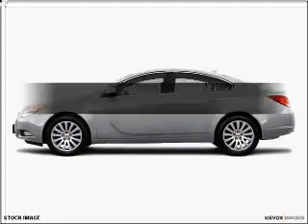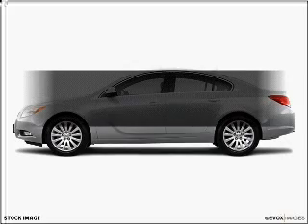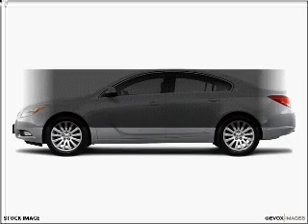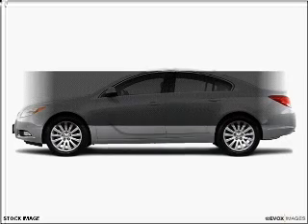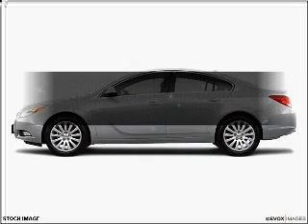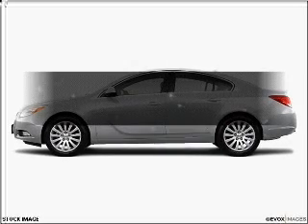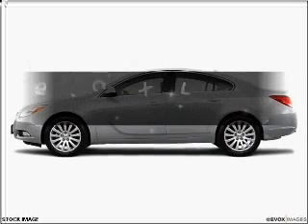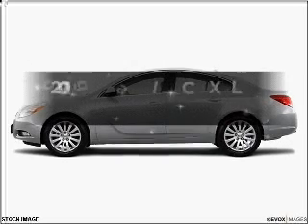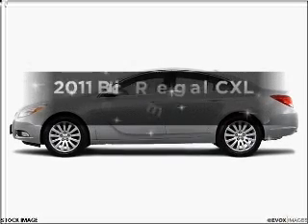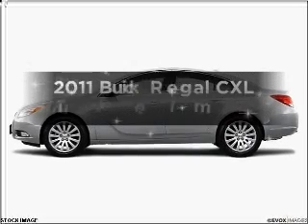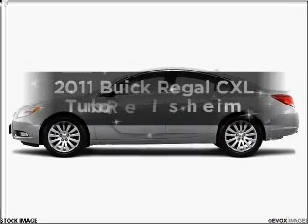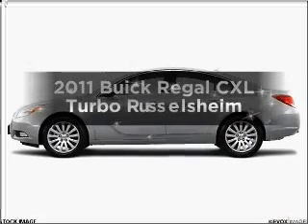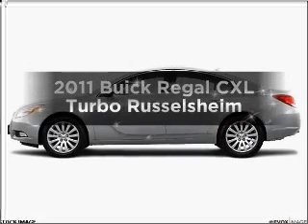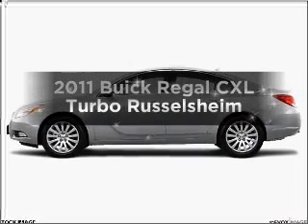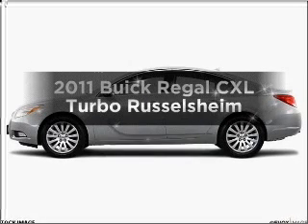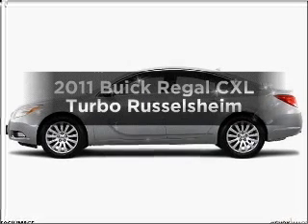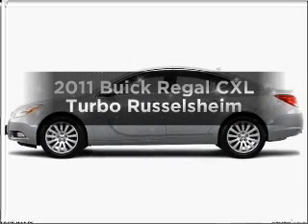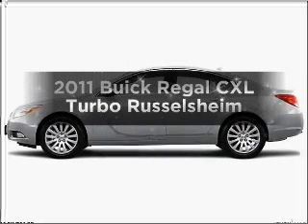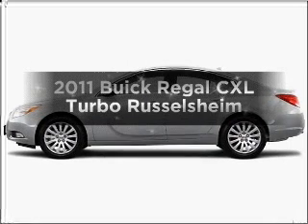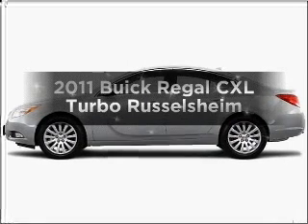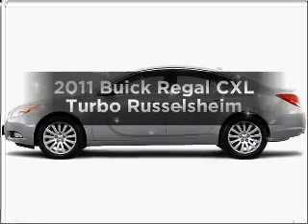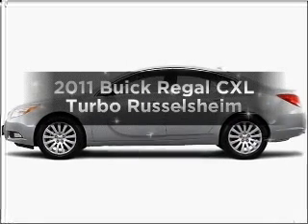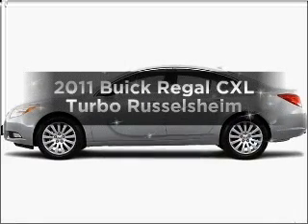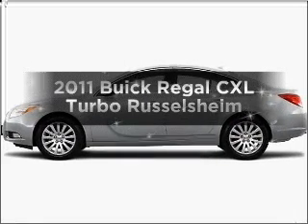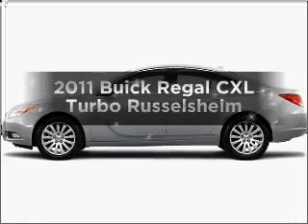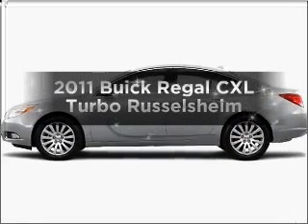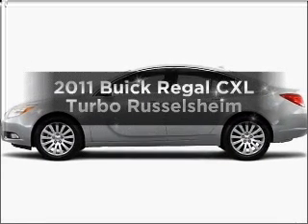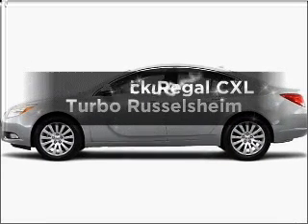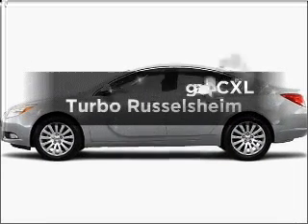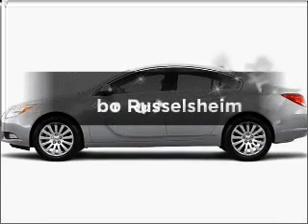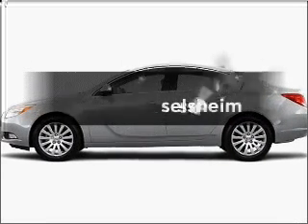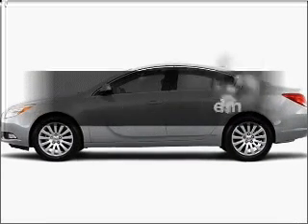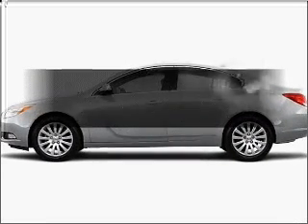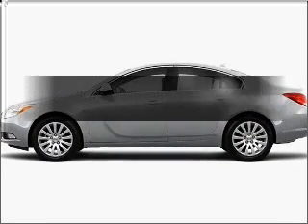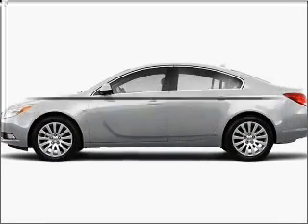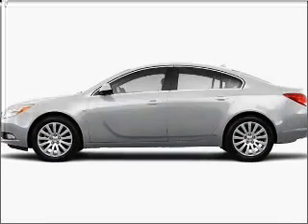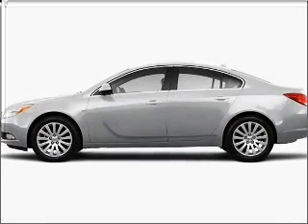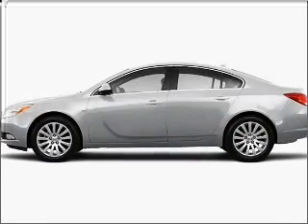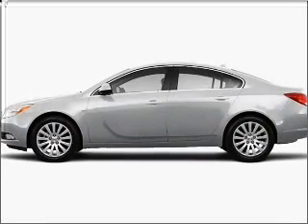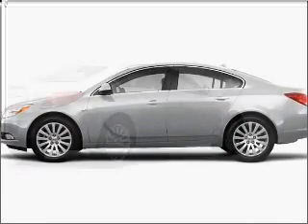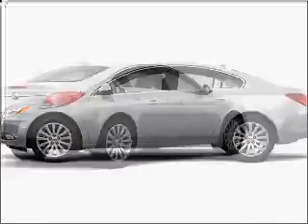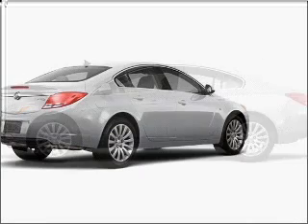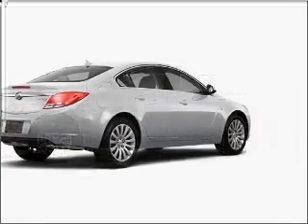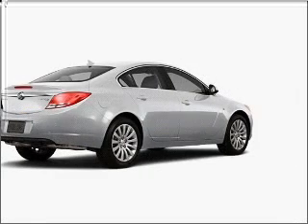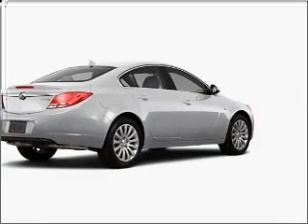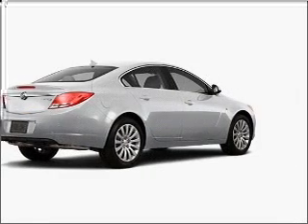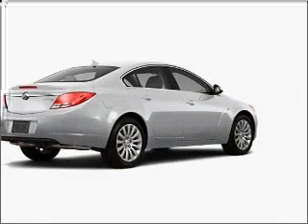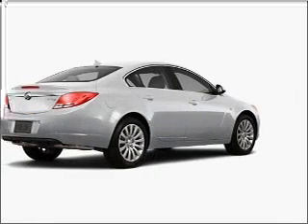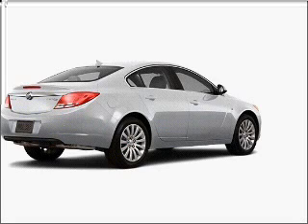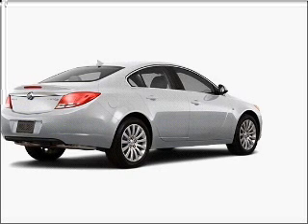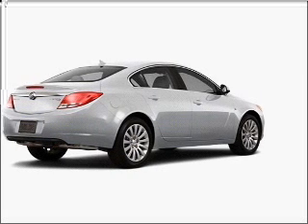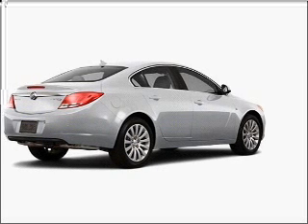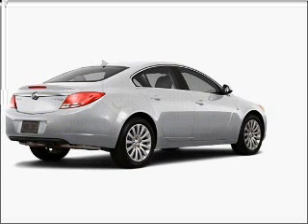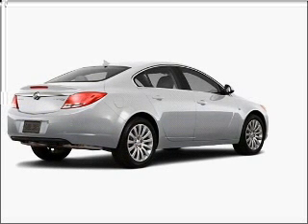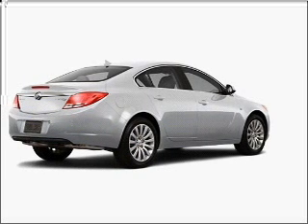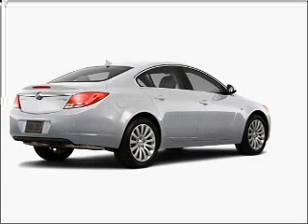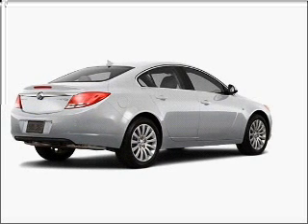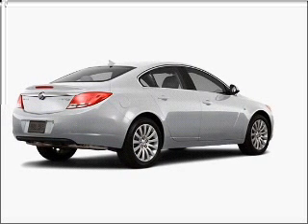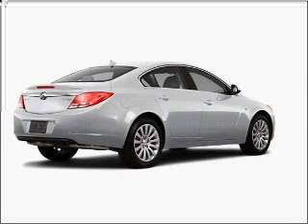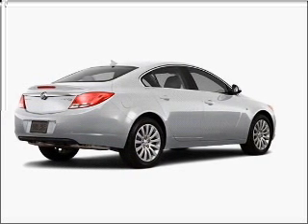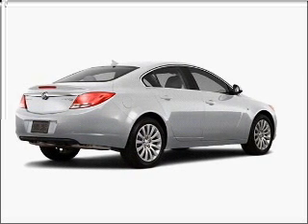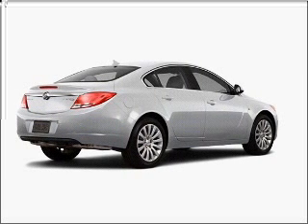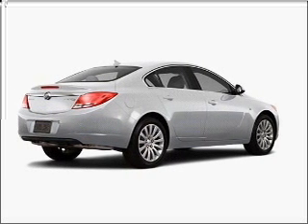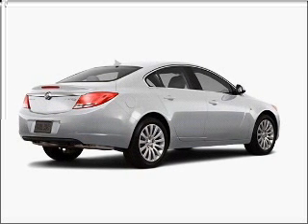Get noticed in this 2011 Buick Regal. If you're looking for an automobile with great attributes, look no further.